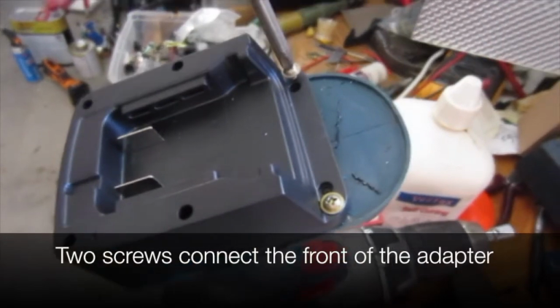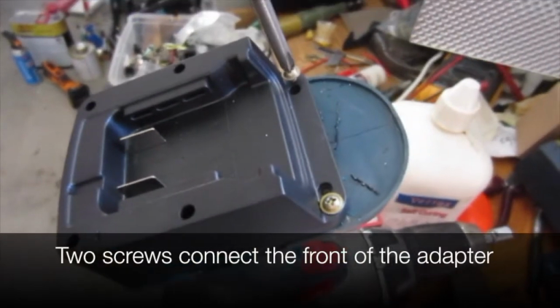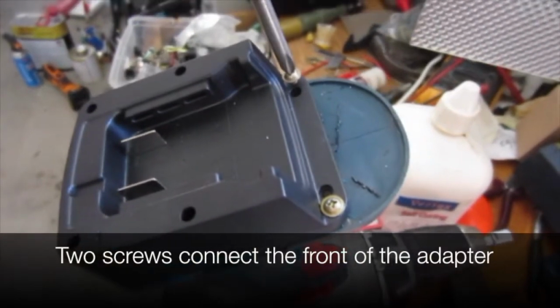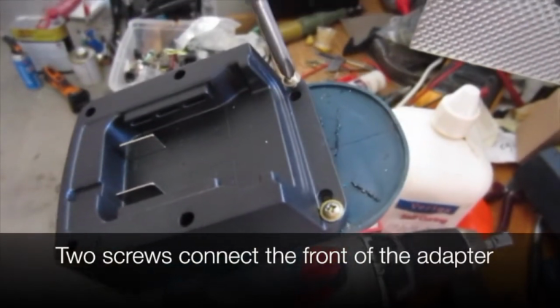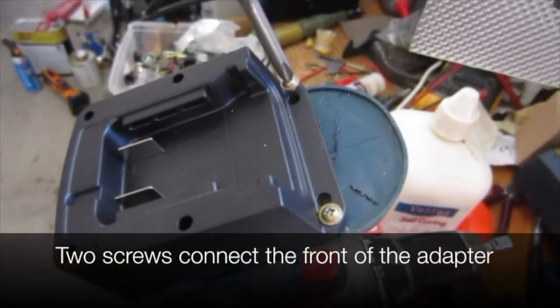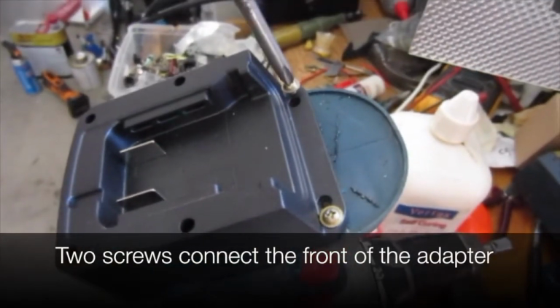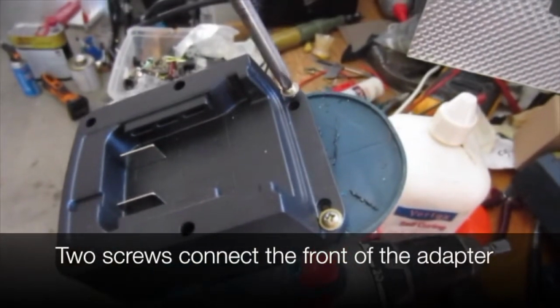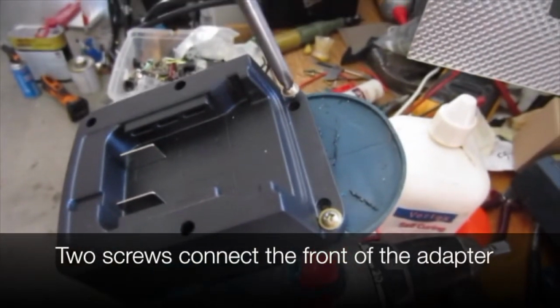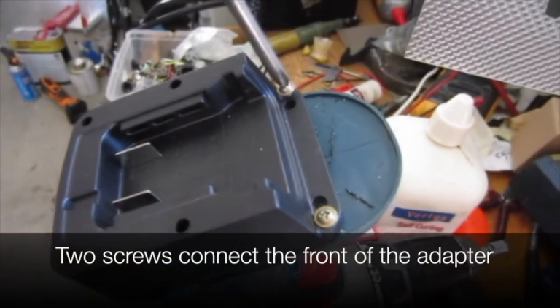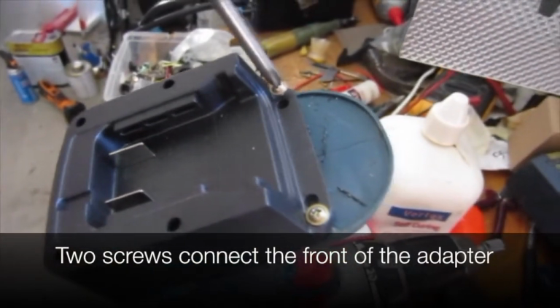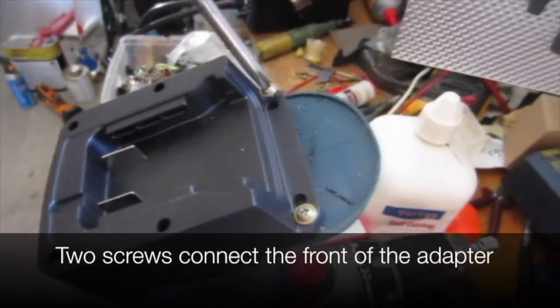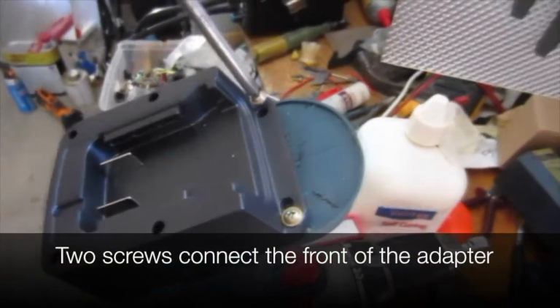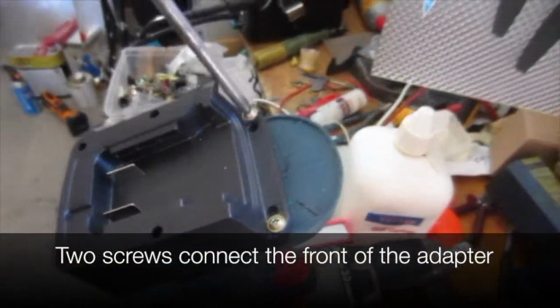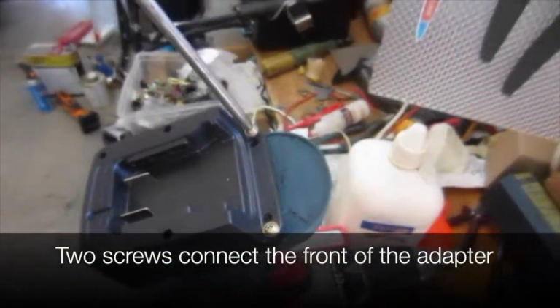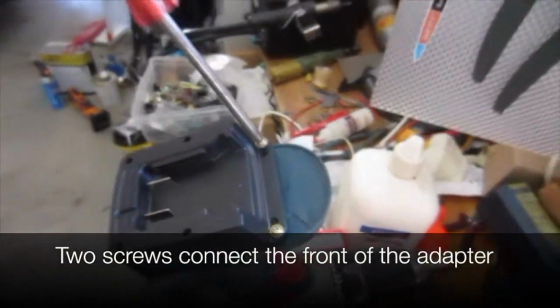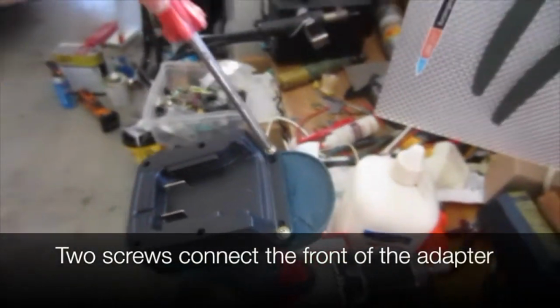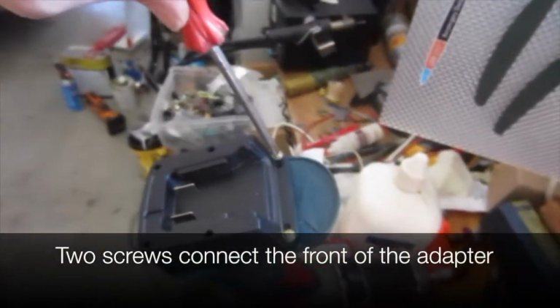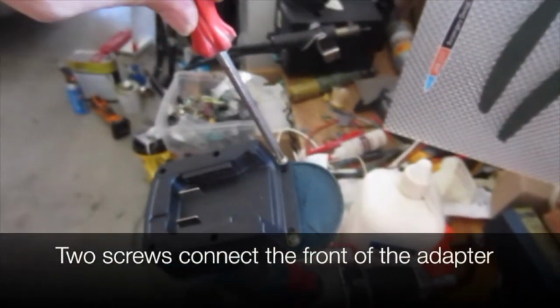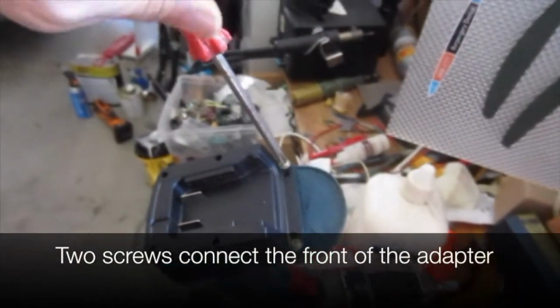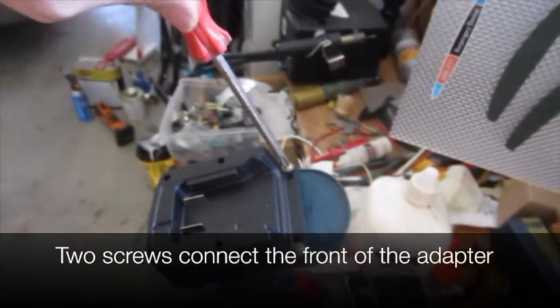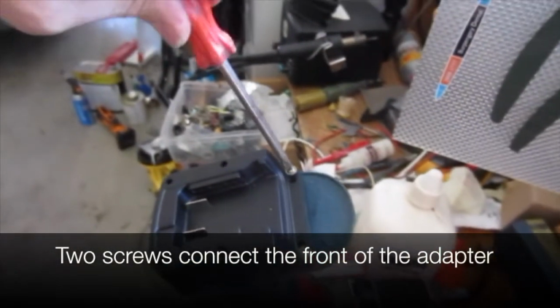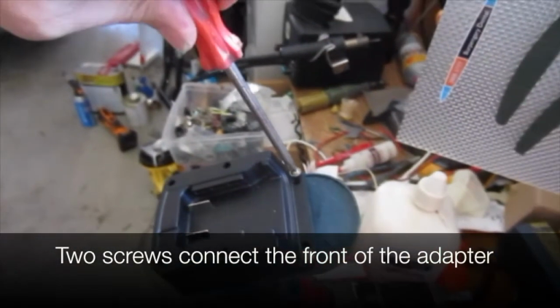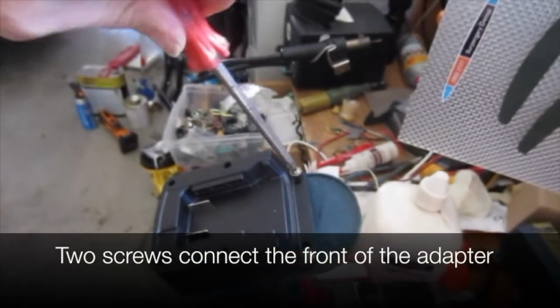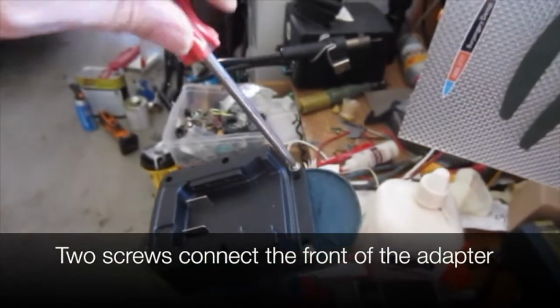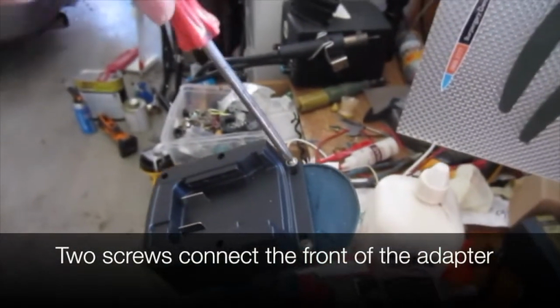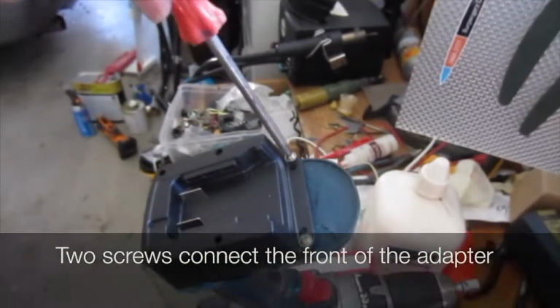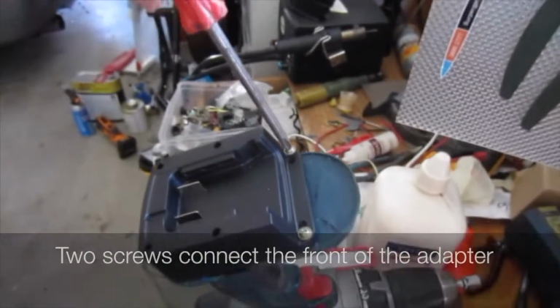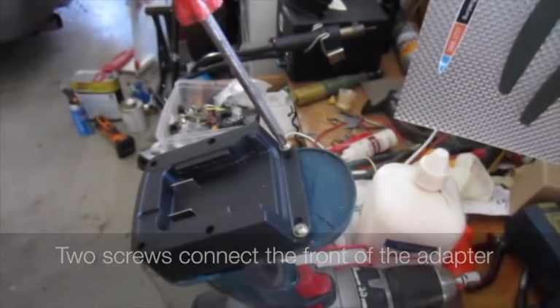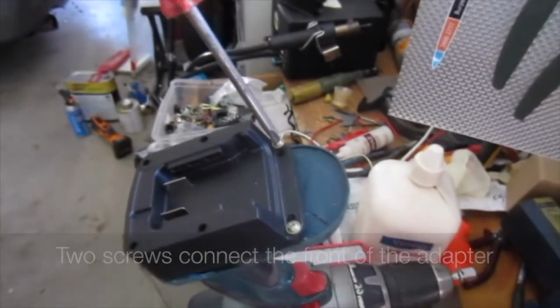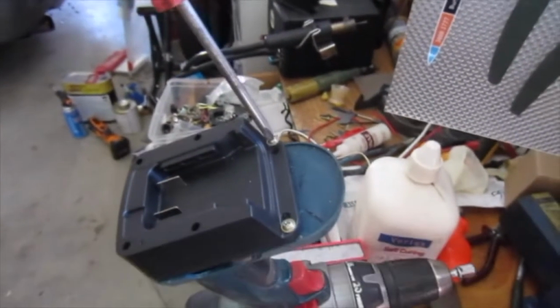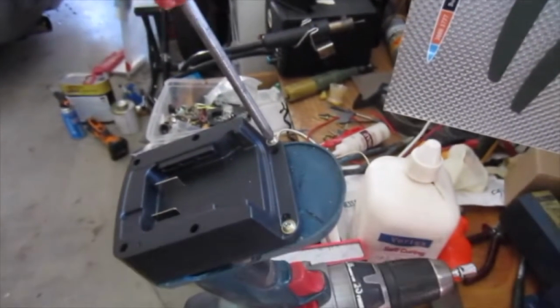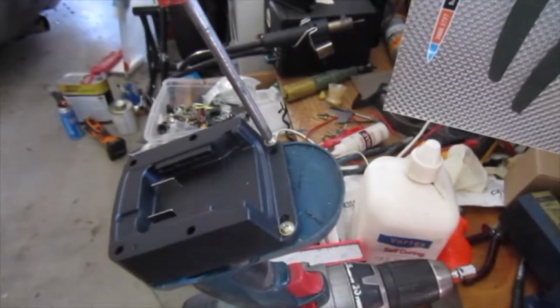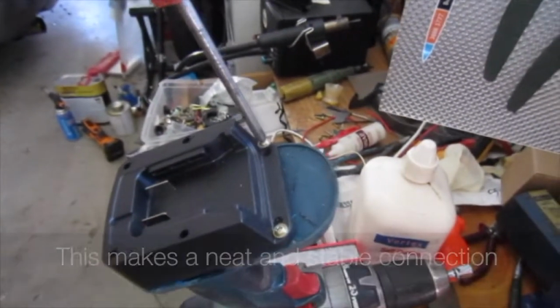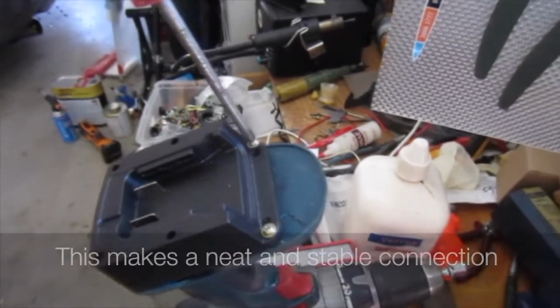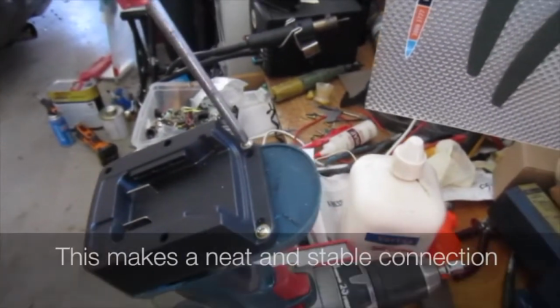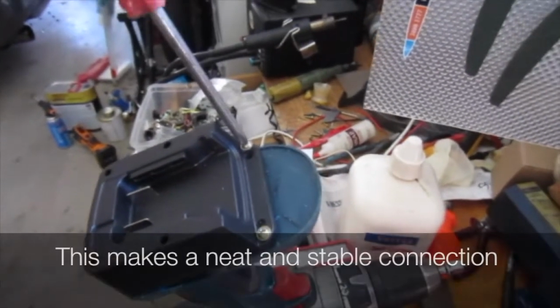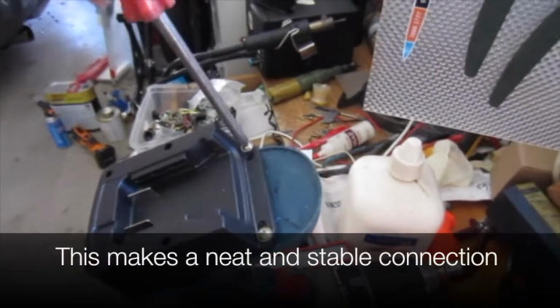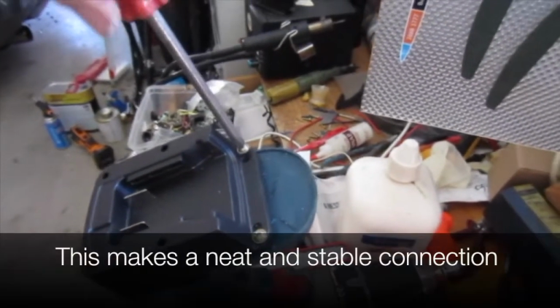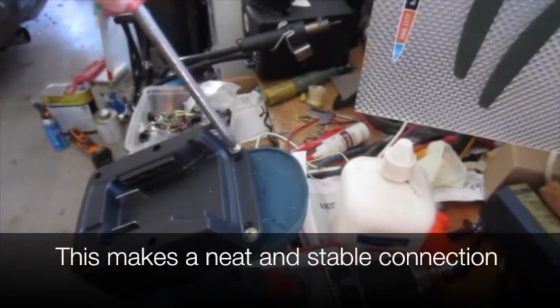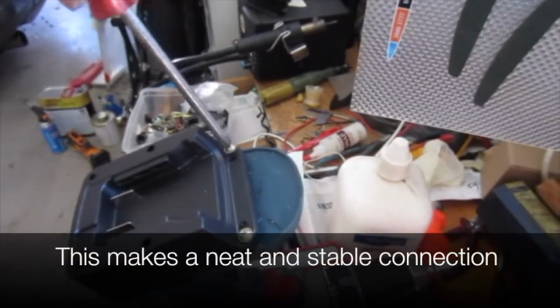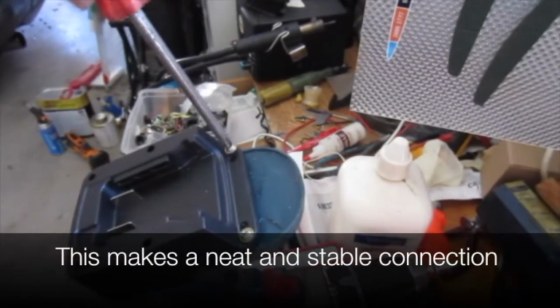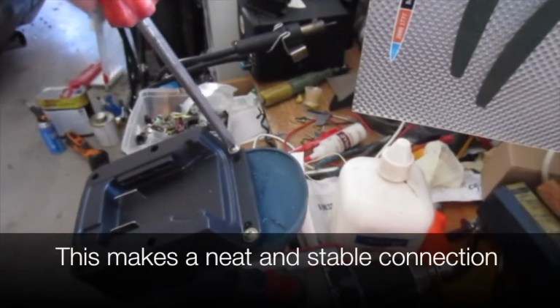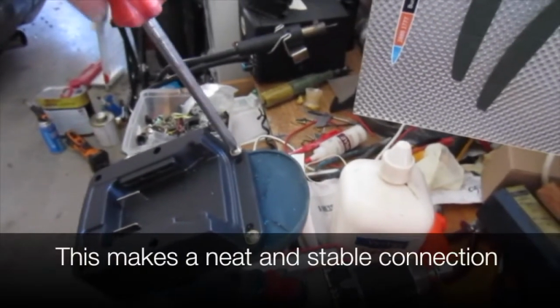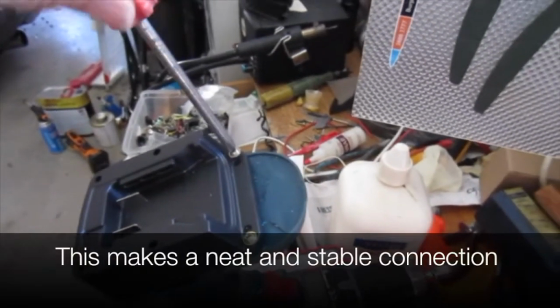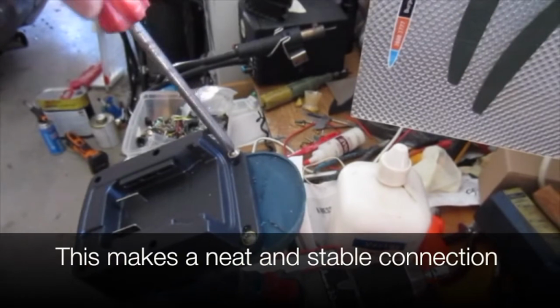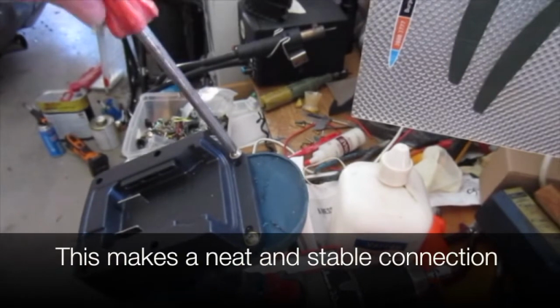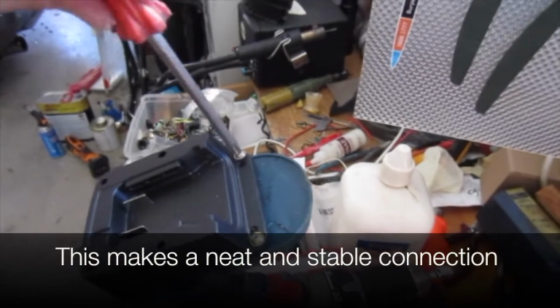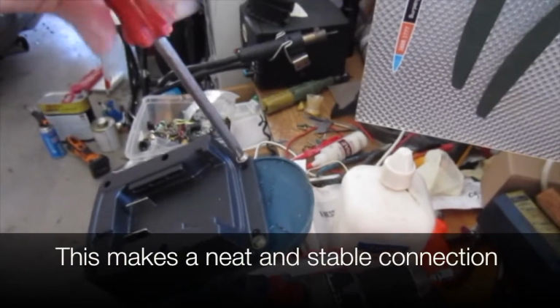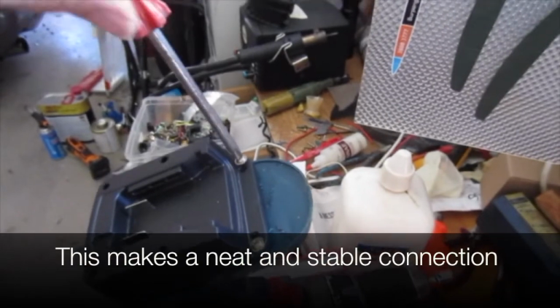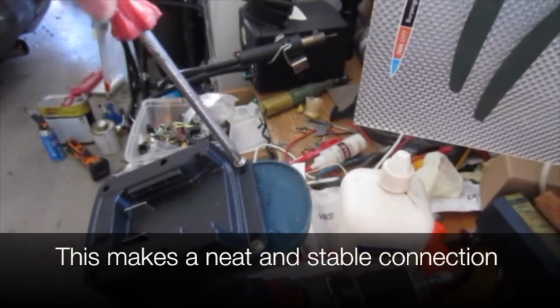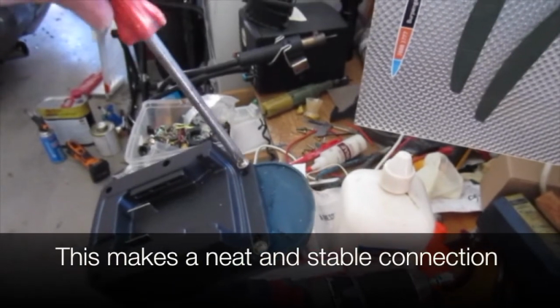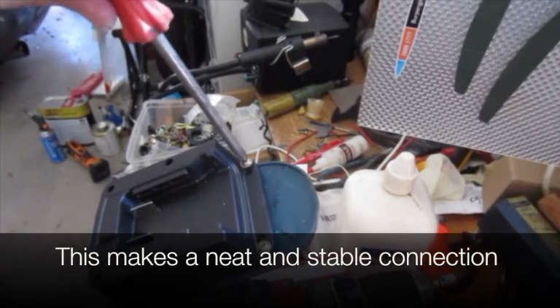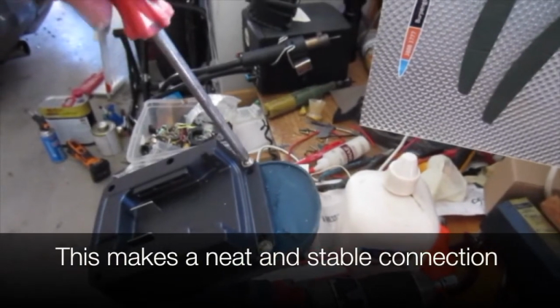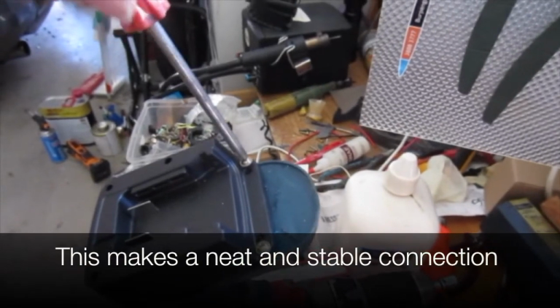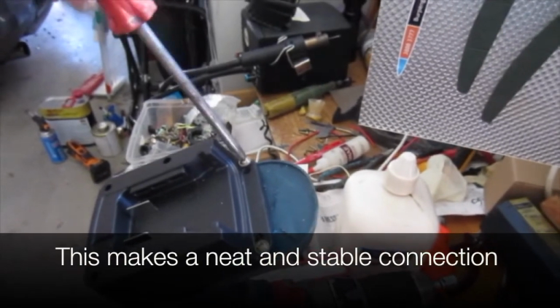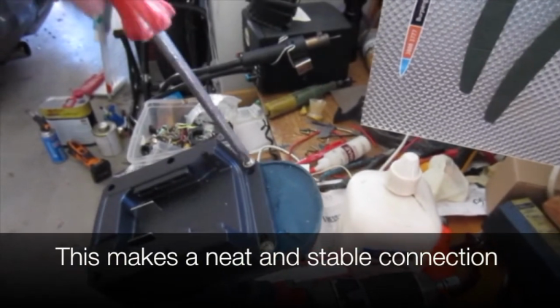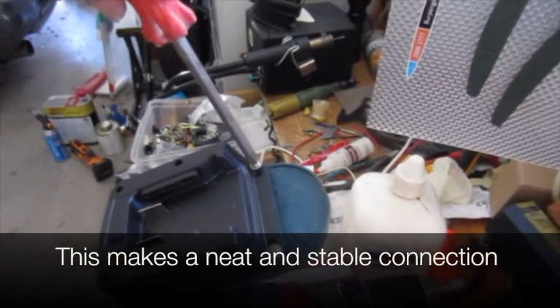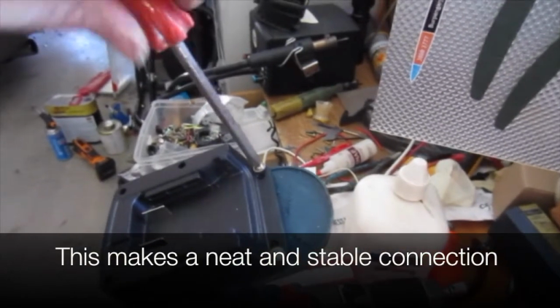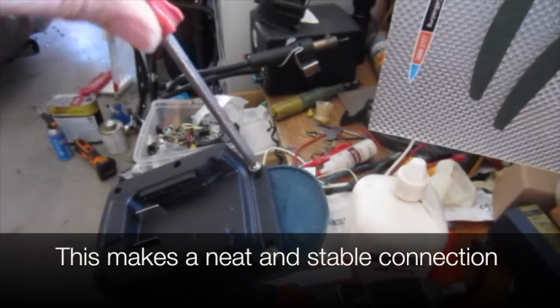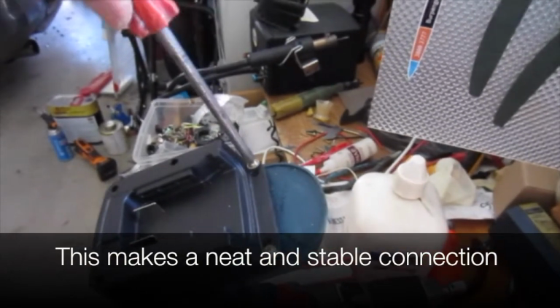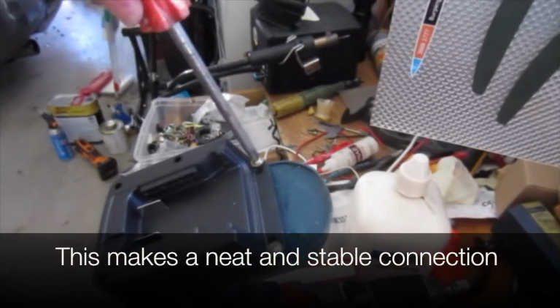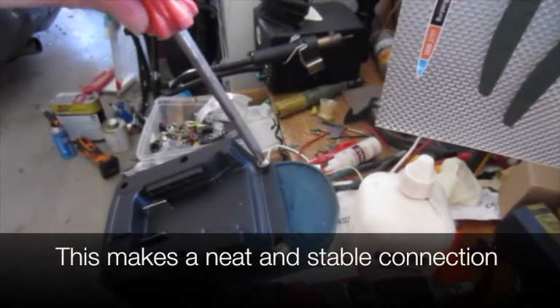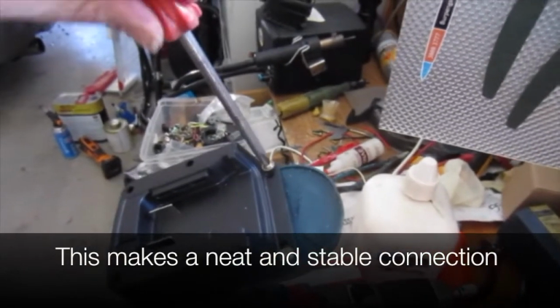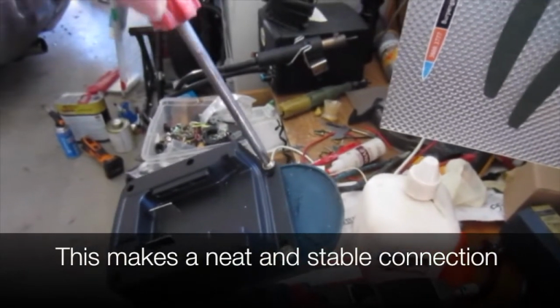Two screws connect the front of the adapter. This makes a neat and stable connection.